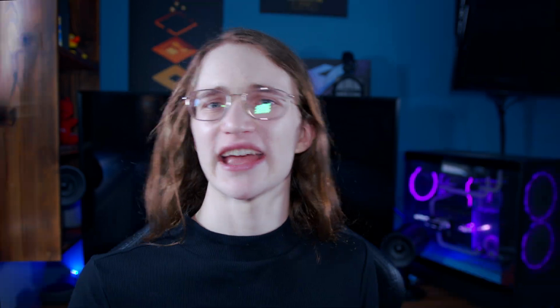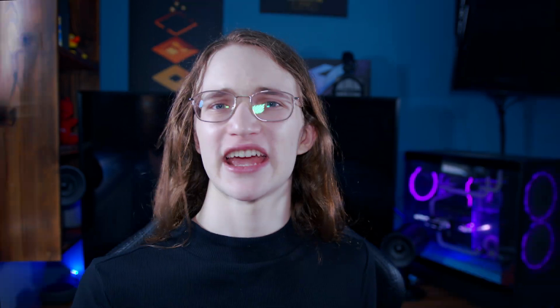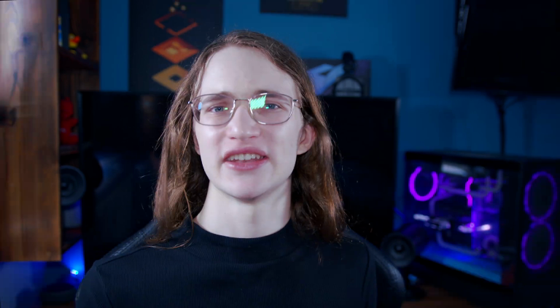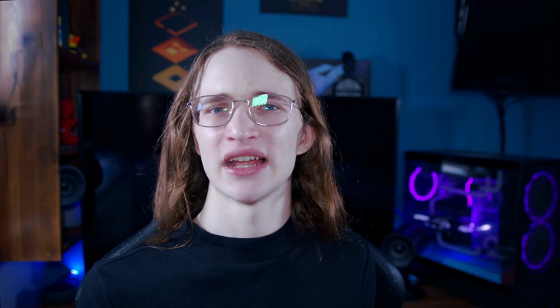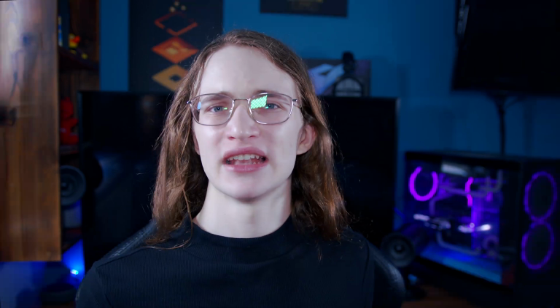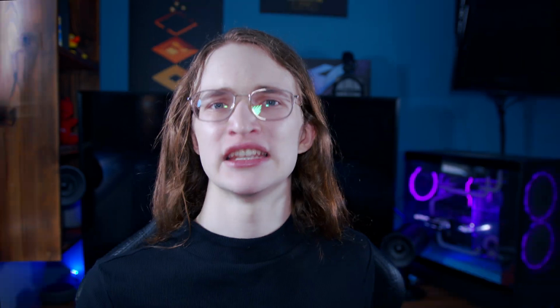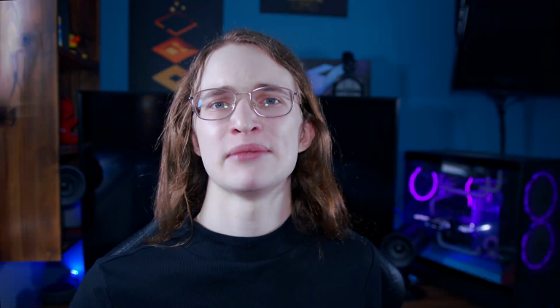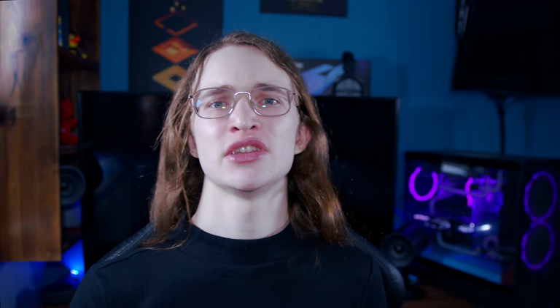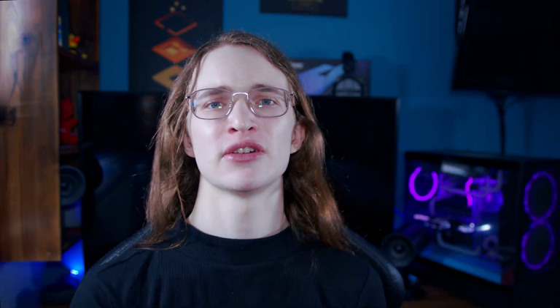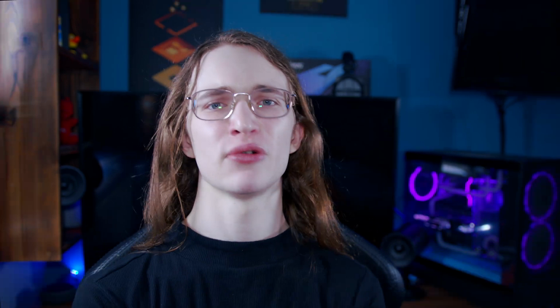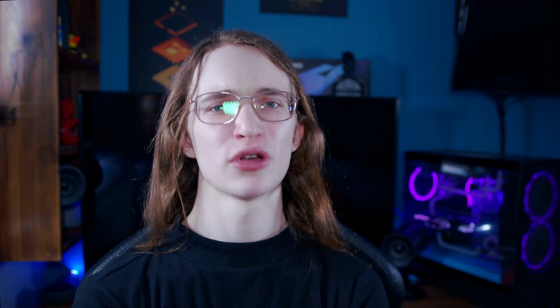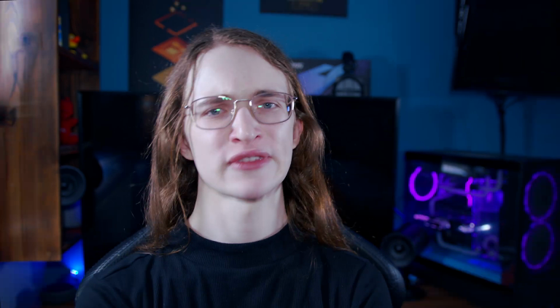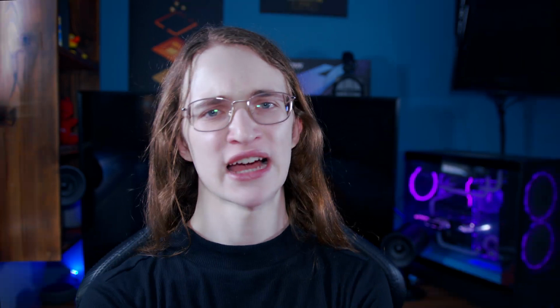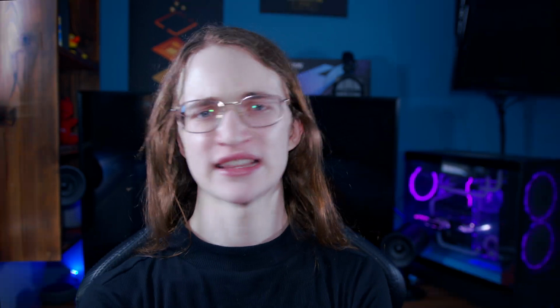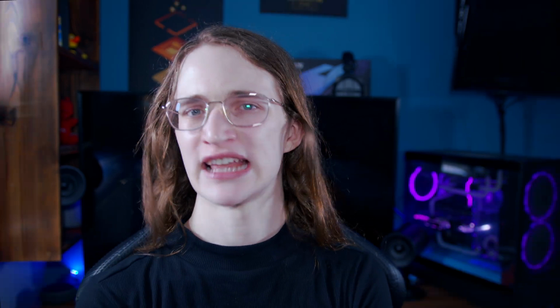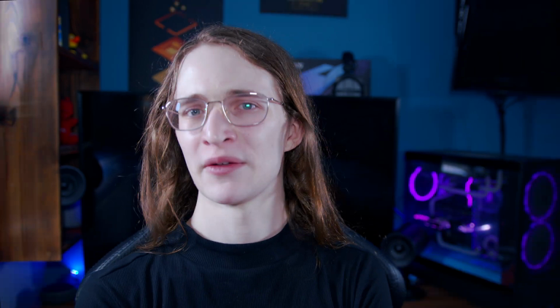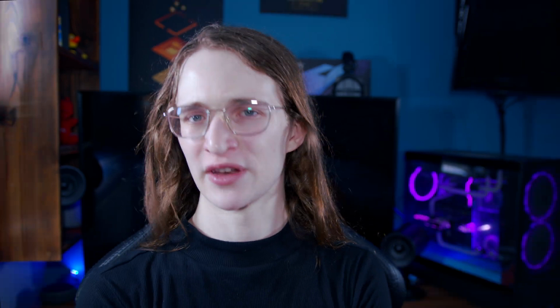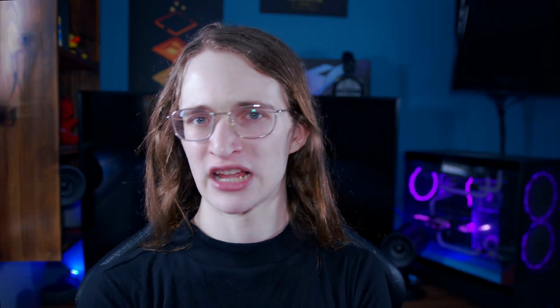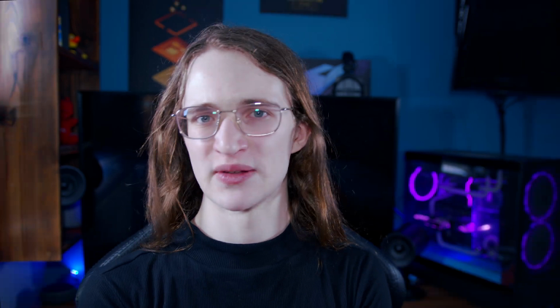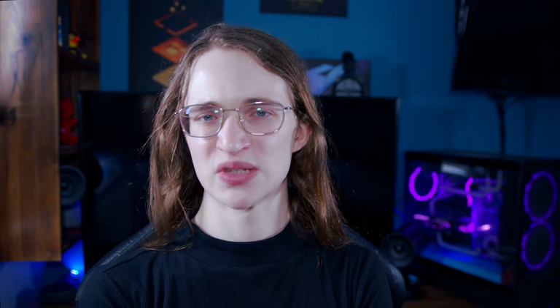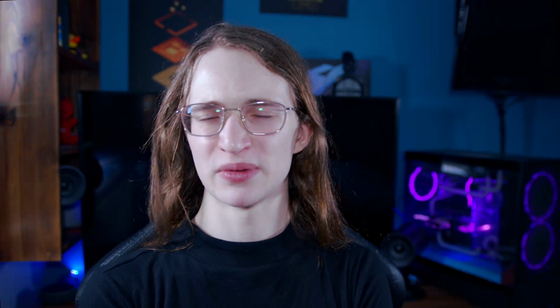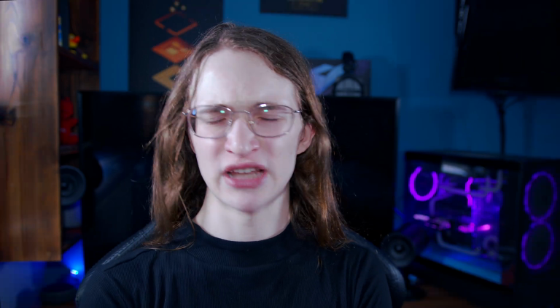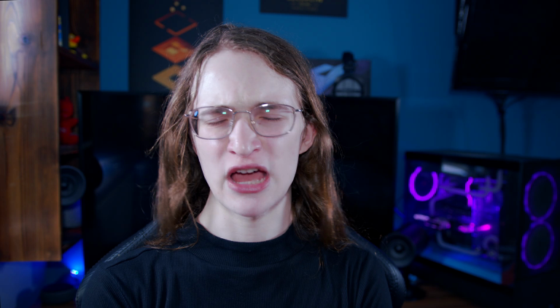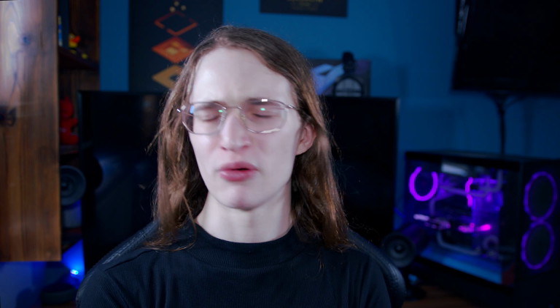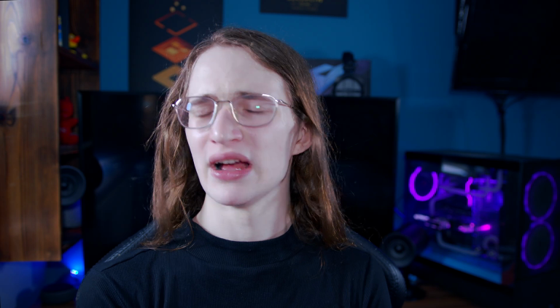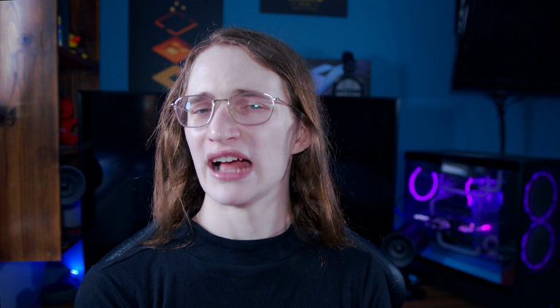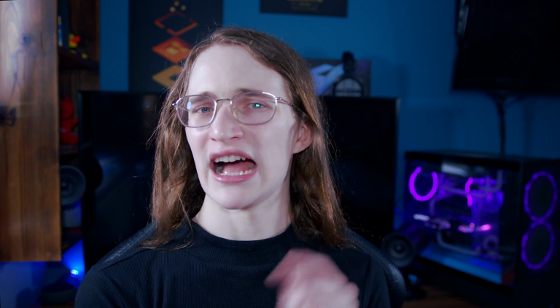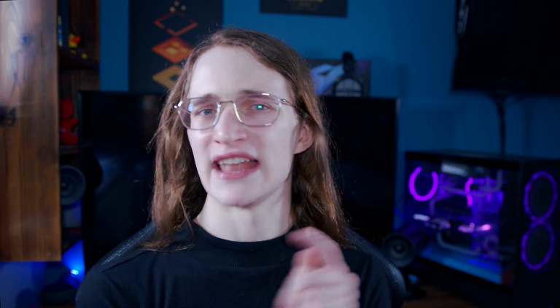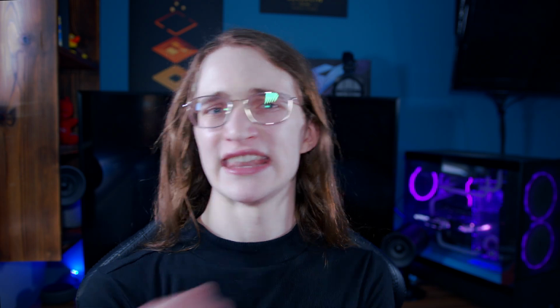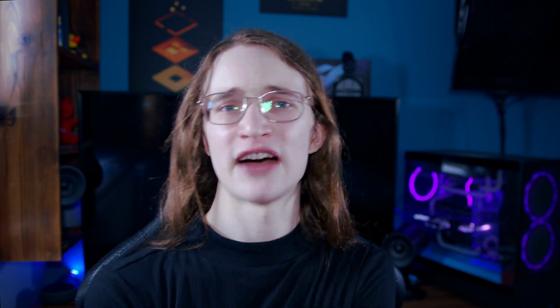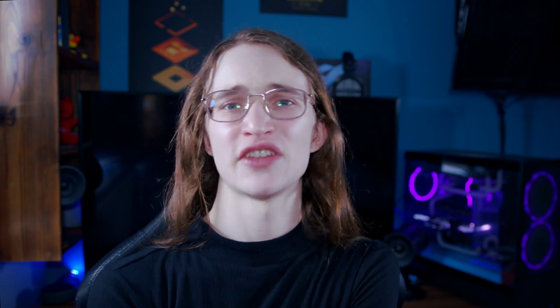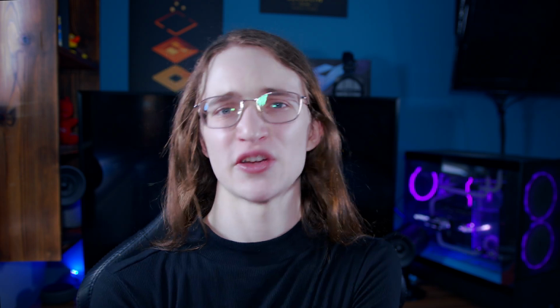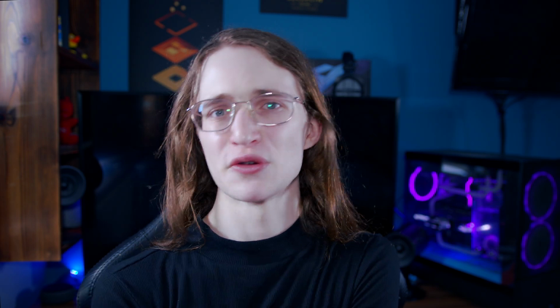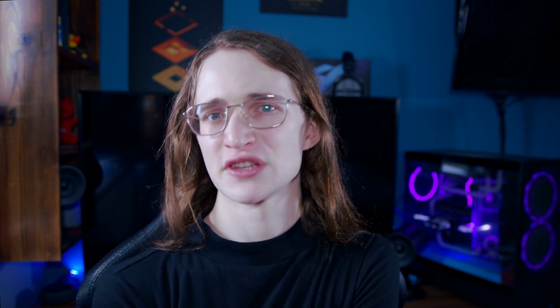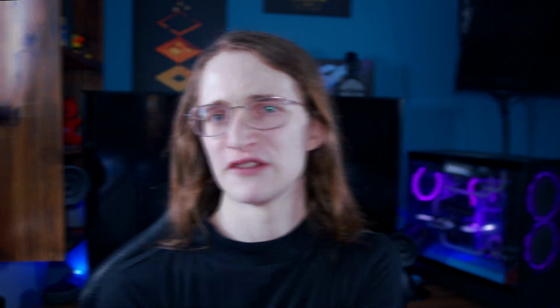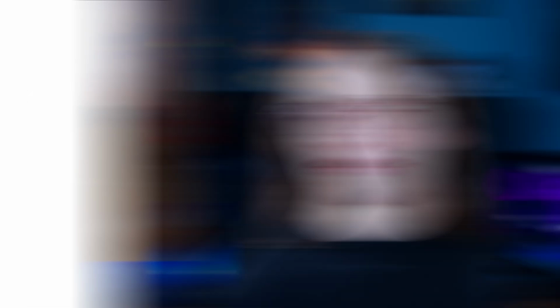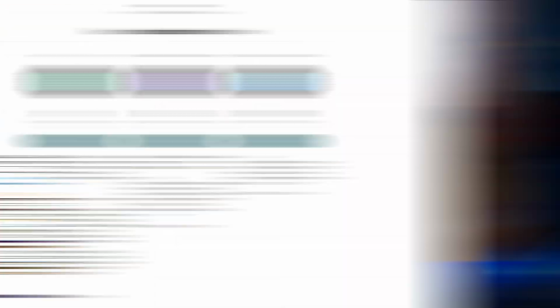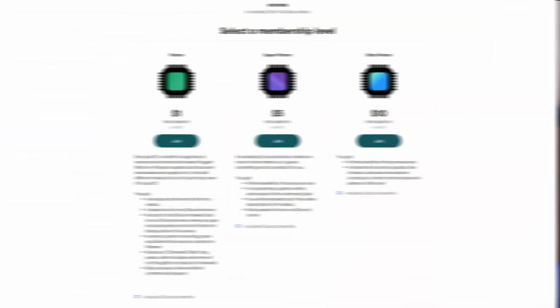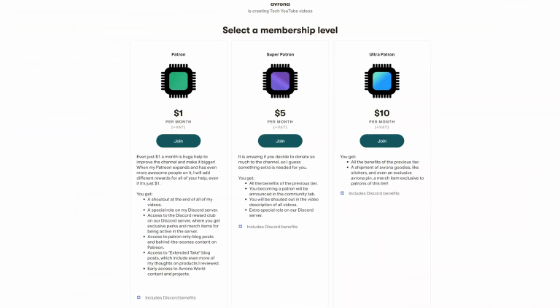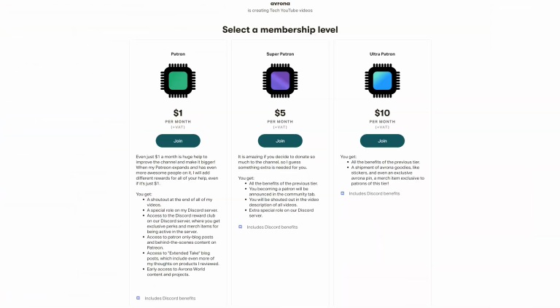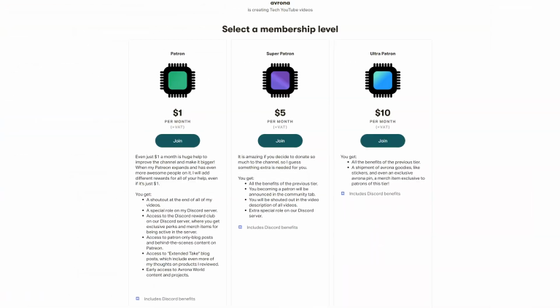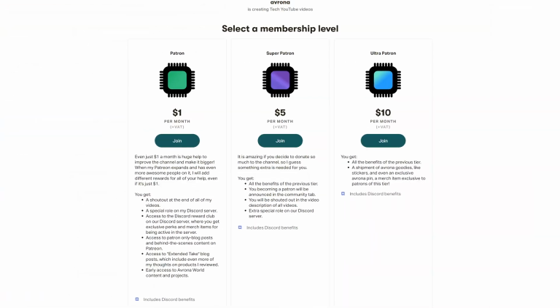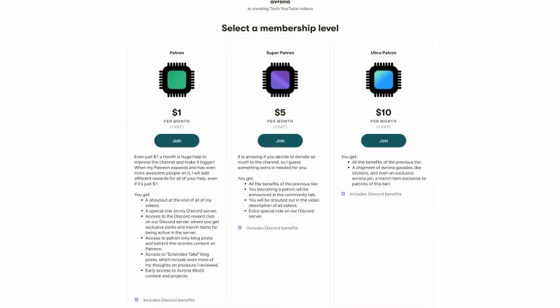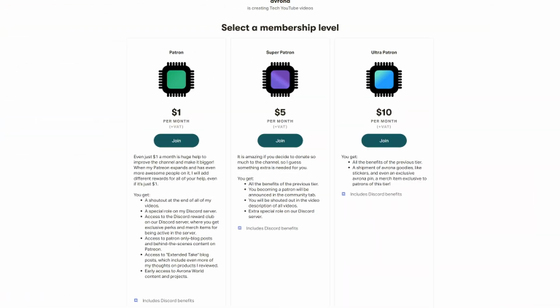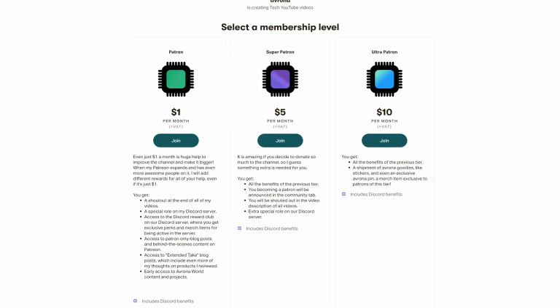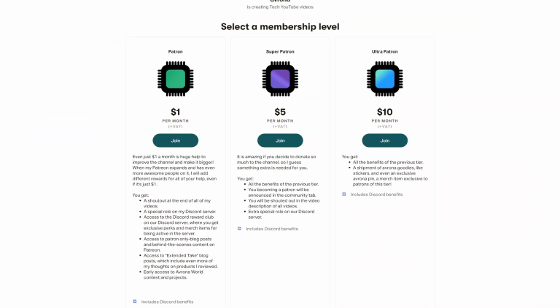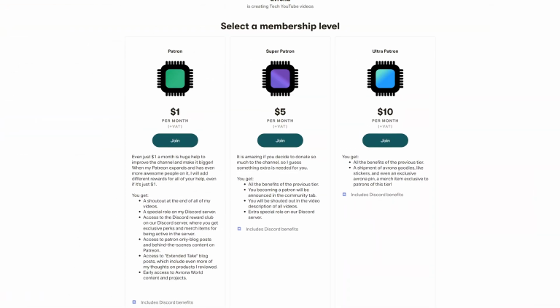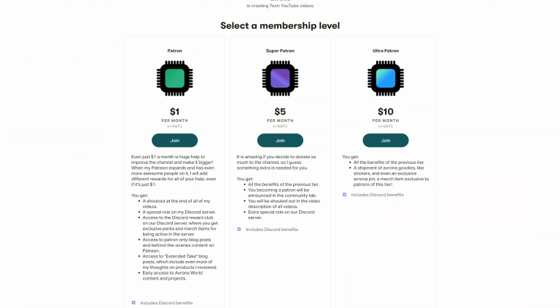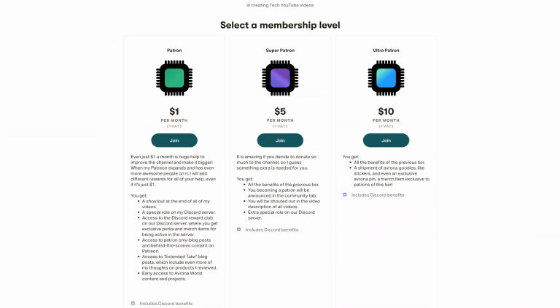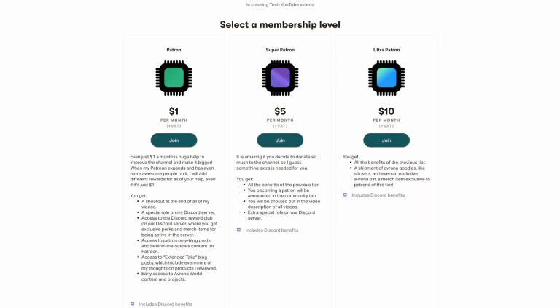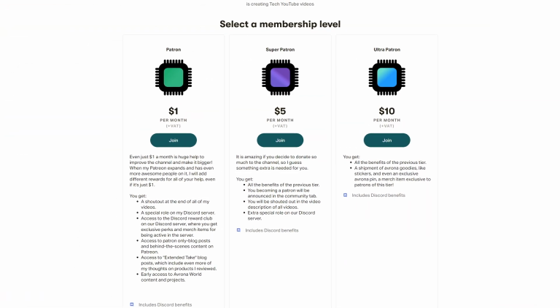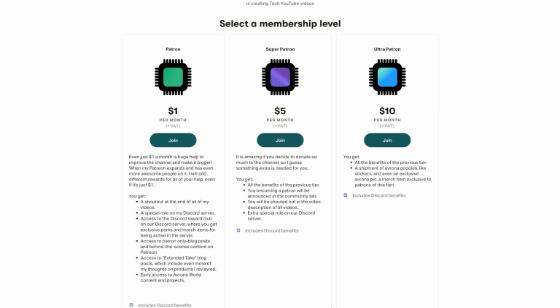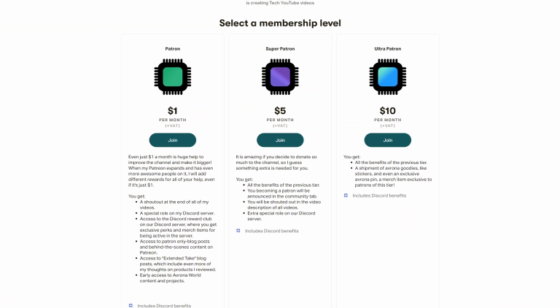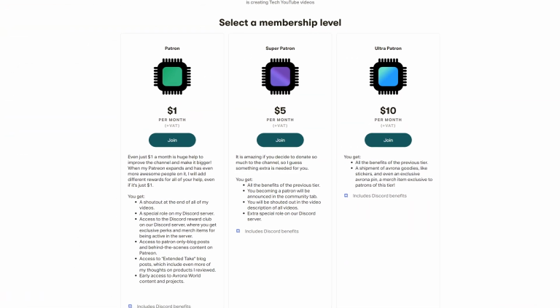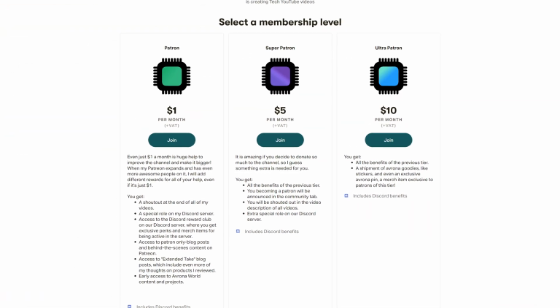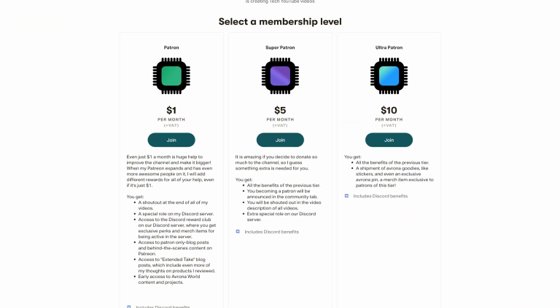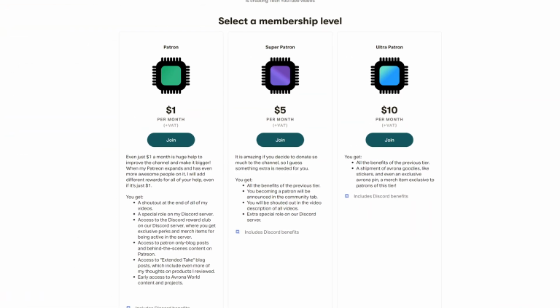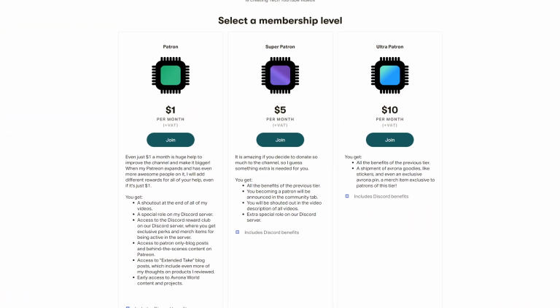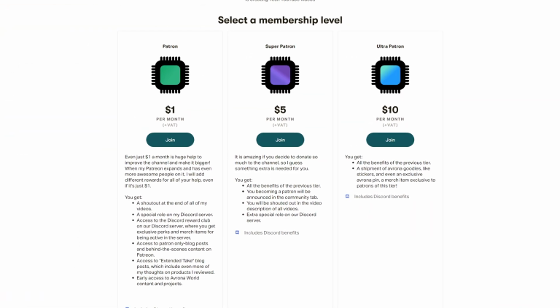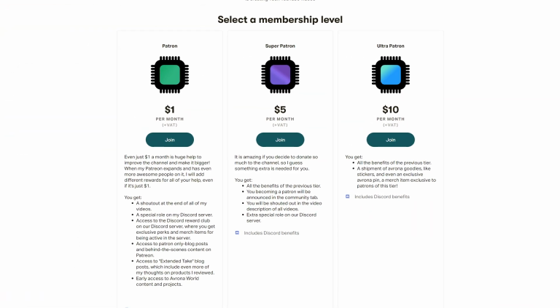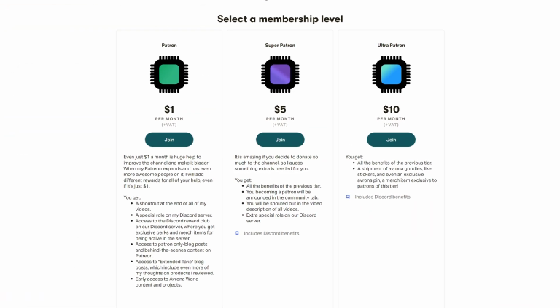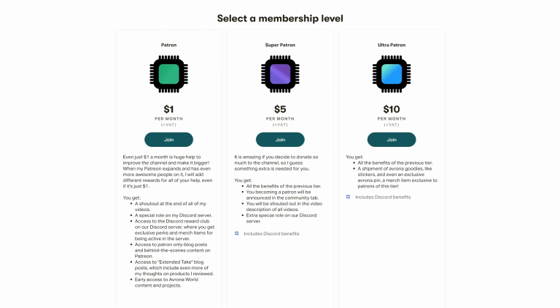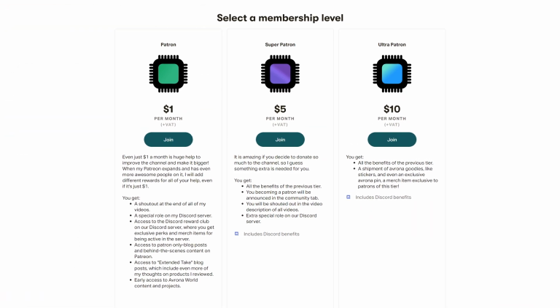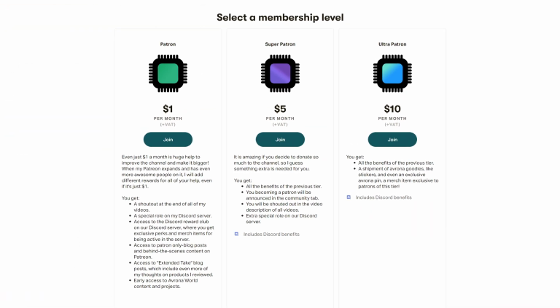Let me know all of that down in the comments below, and down there you're also going to find a Patreon, because even a single dollar a month truly goes a long way.